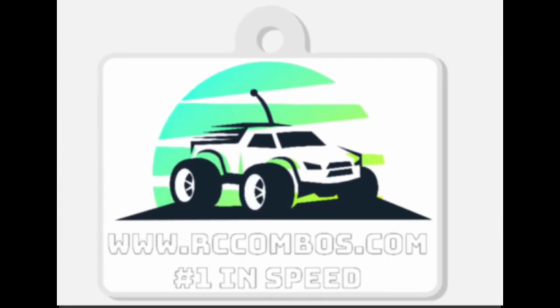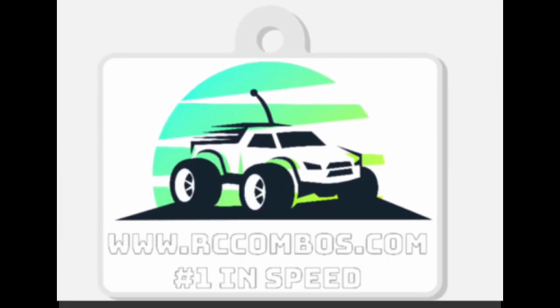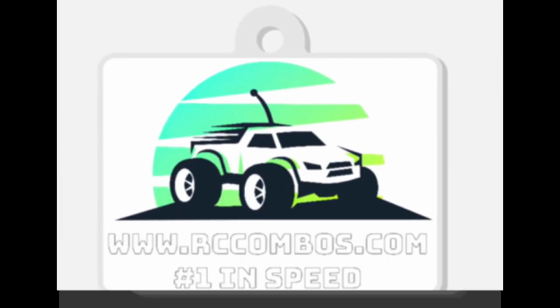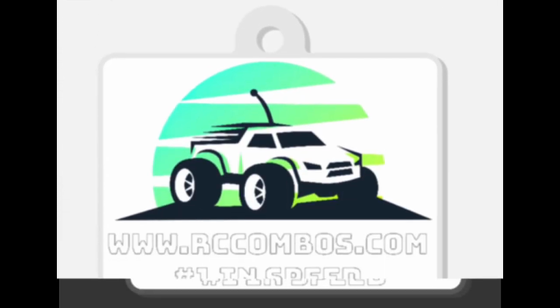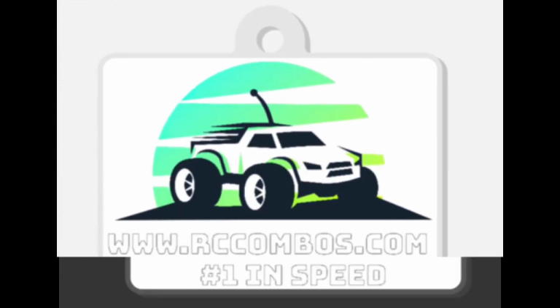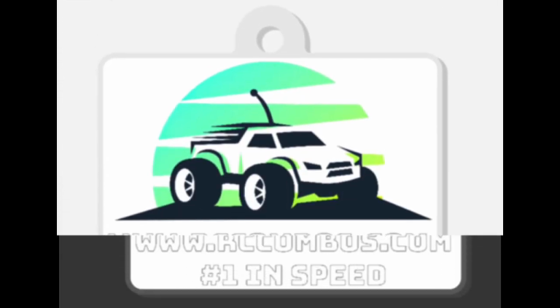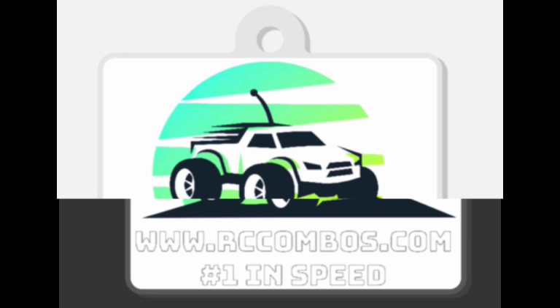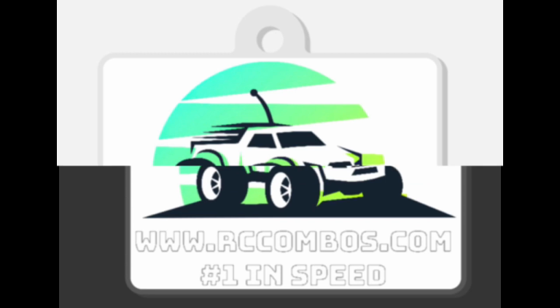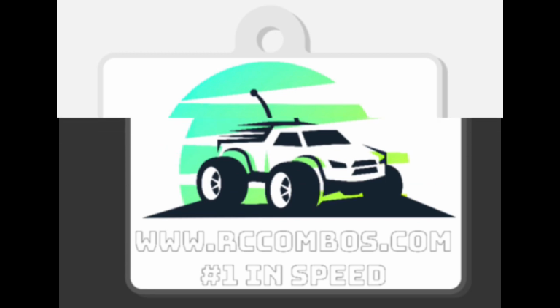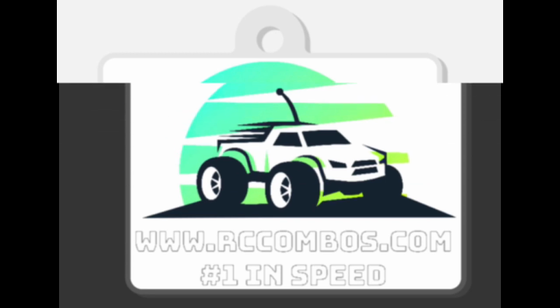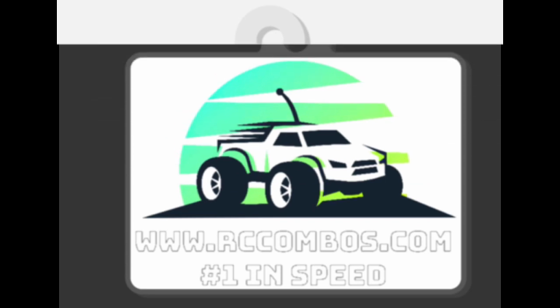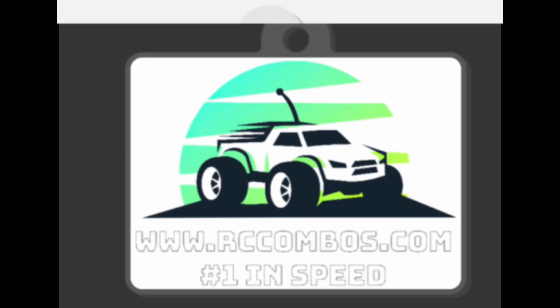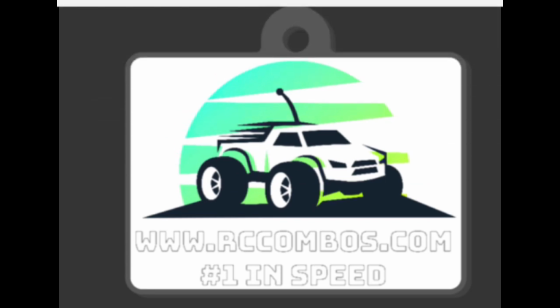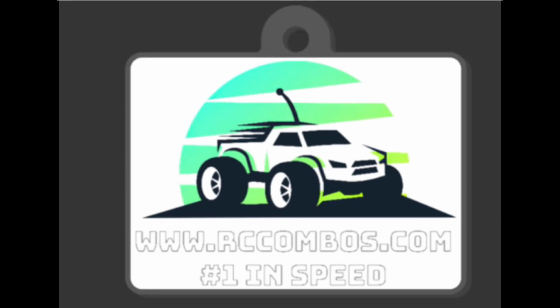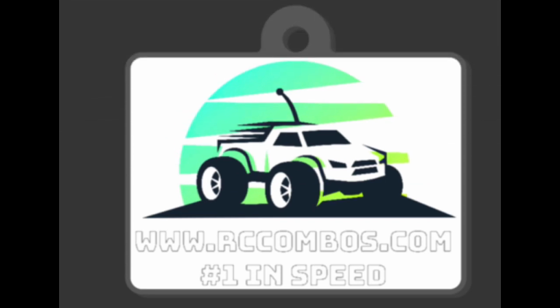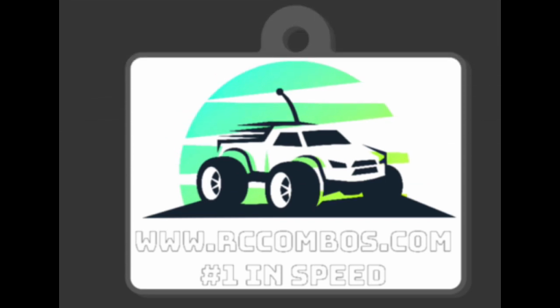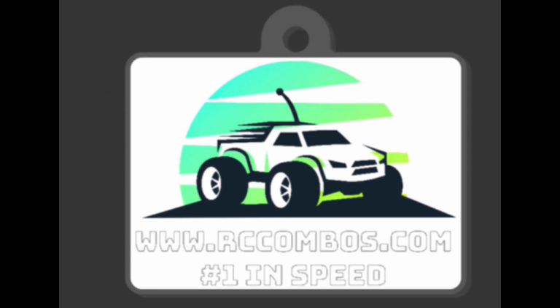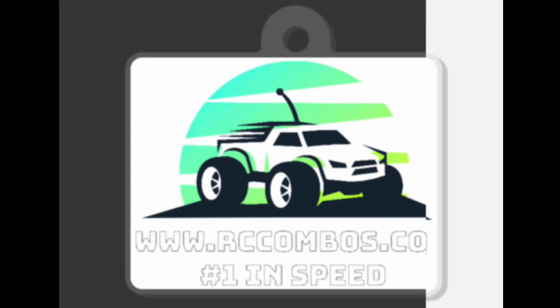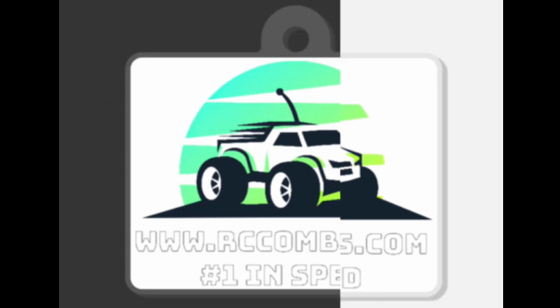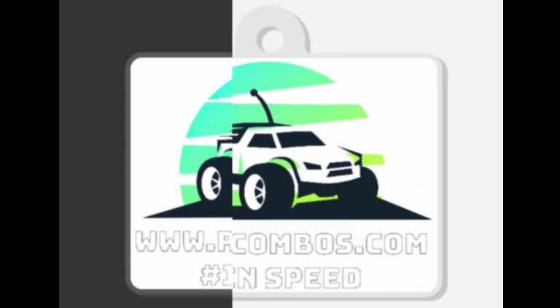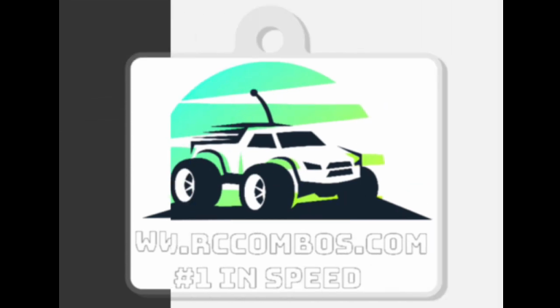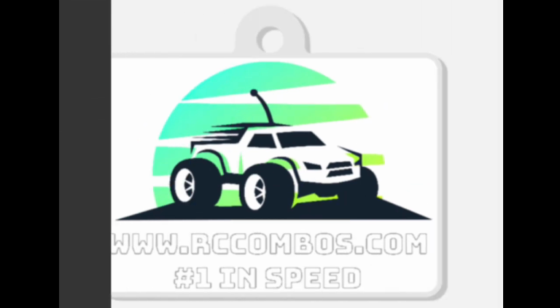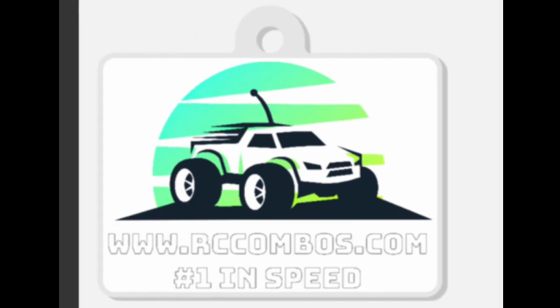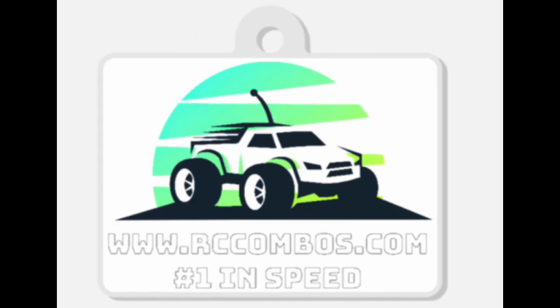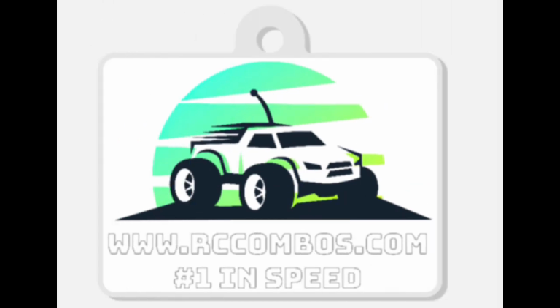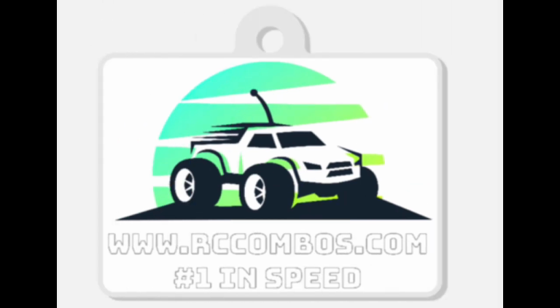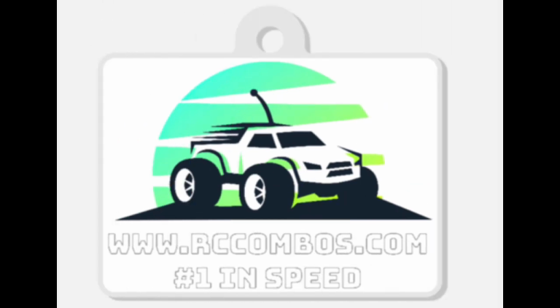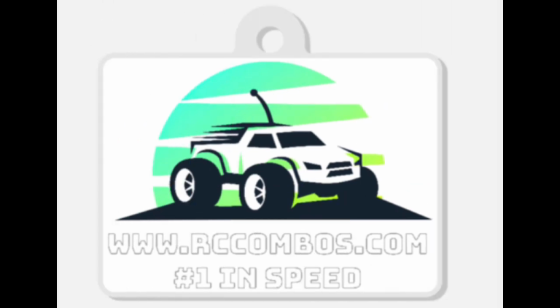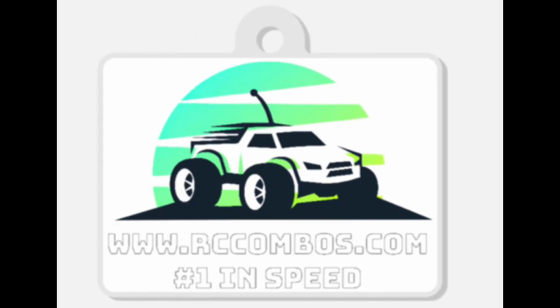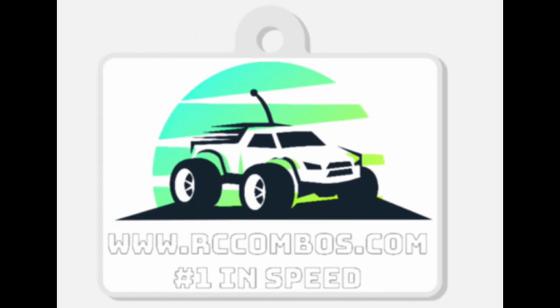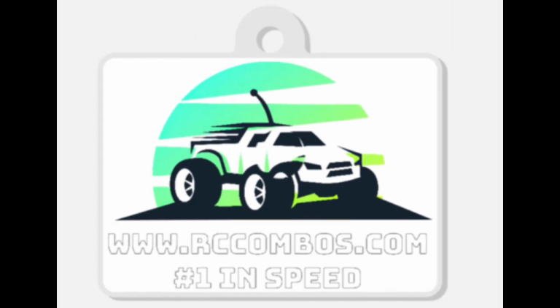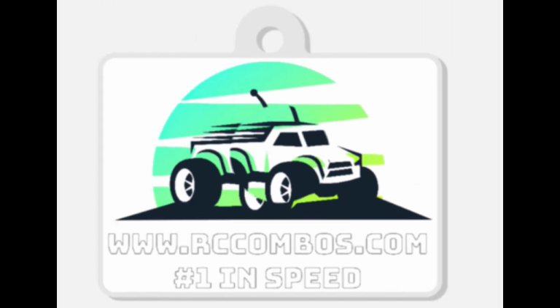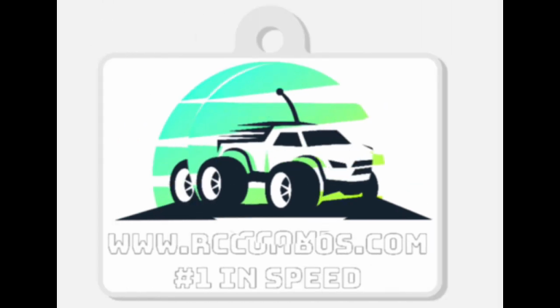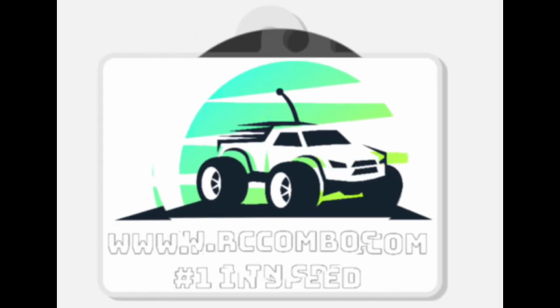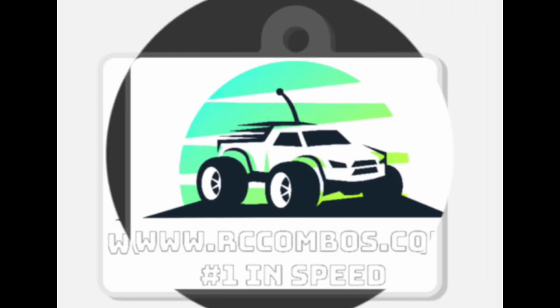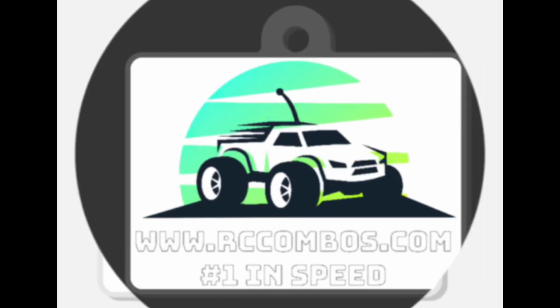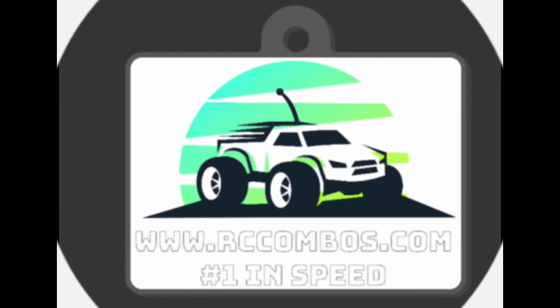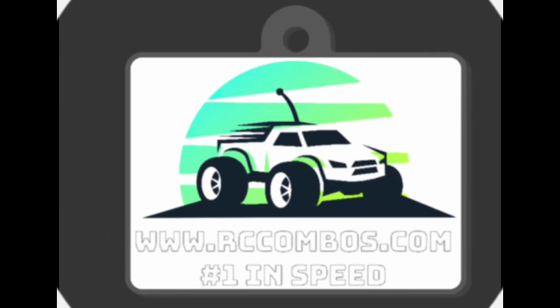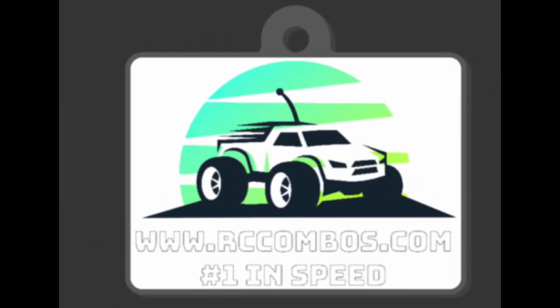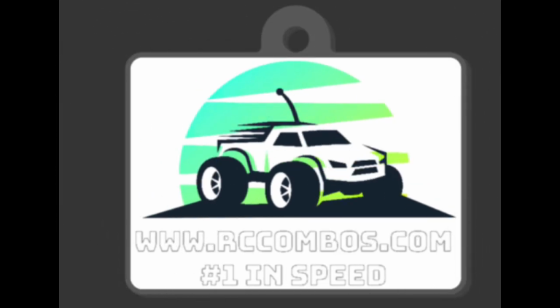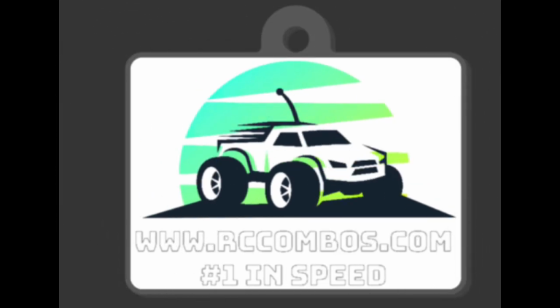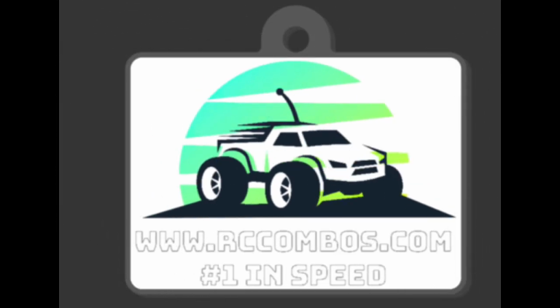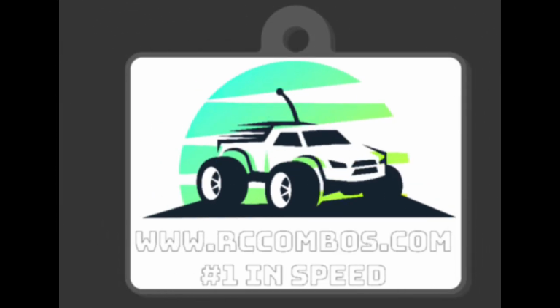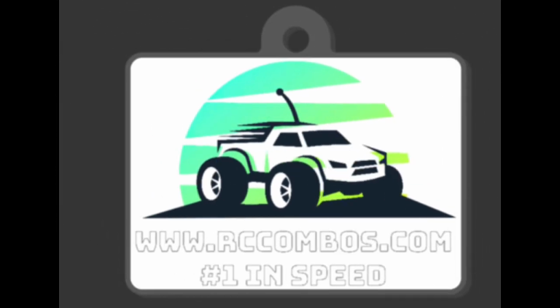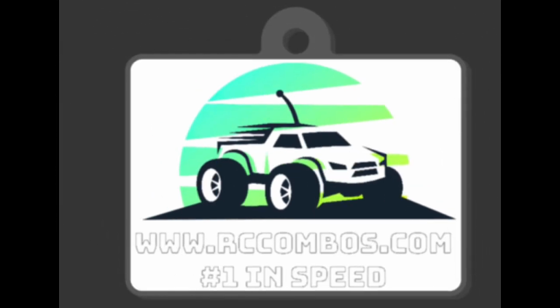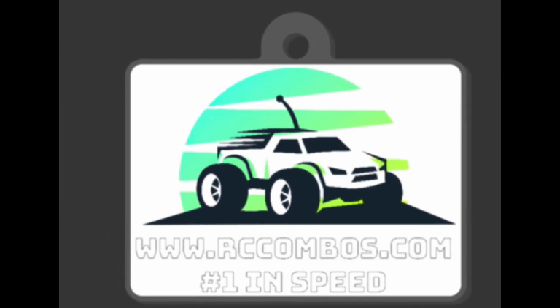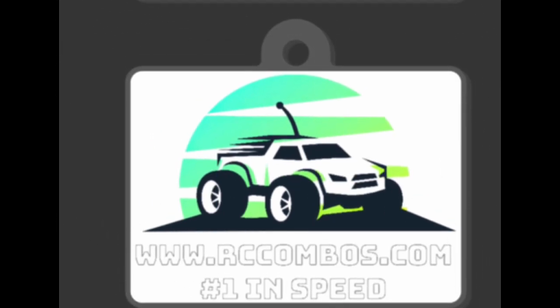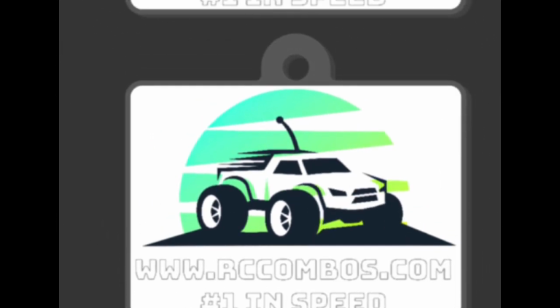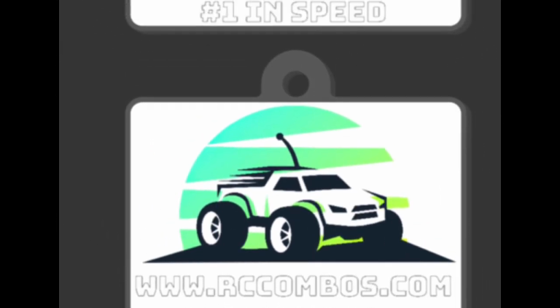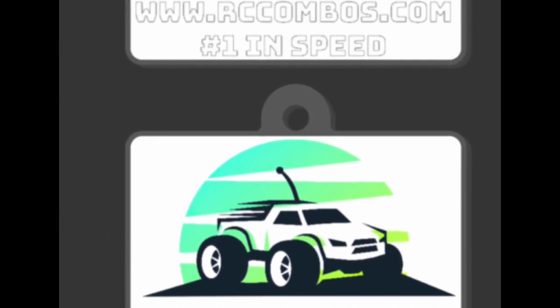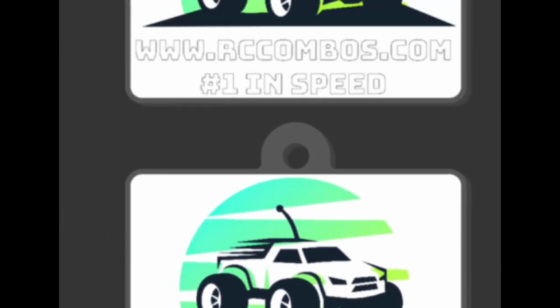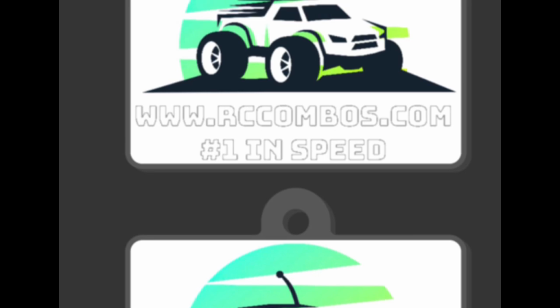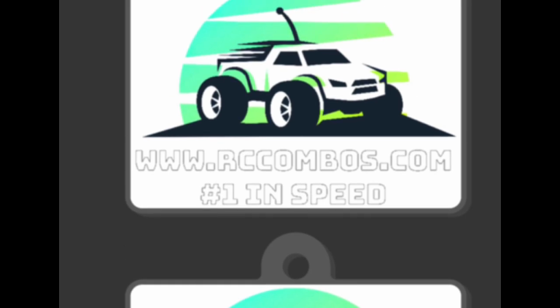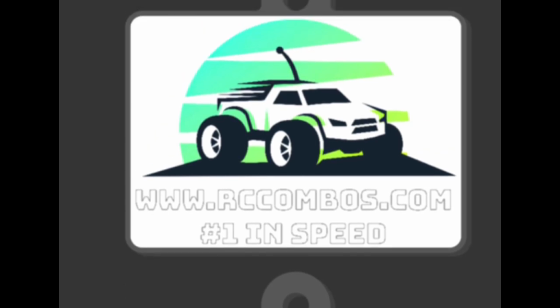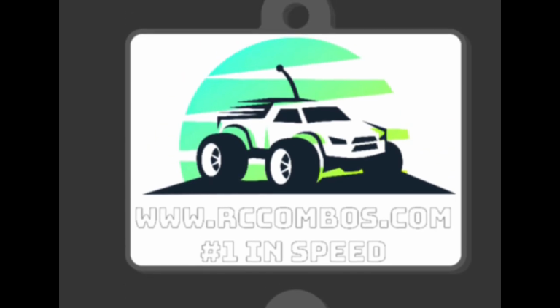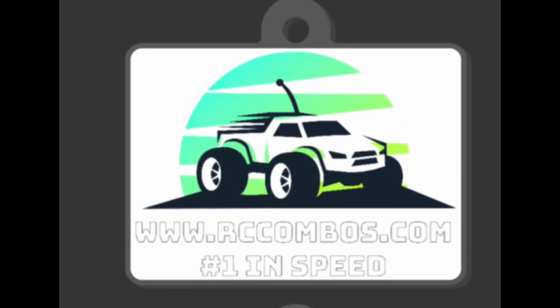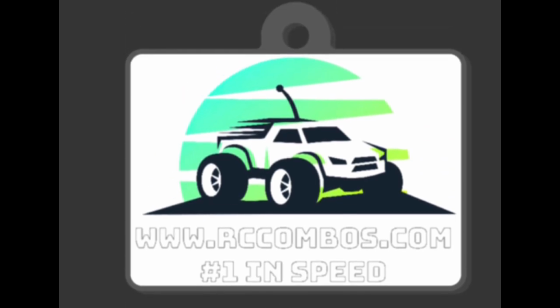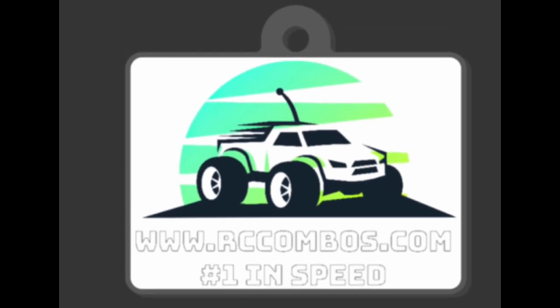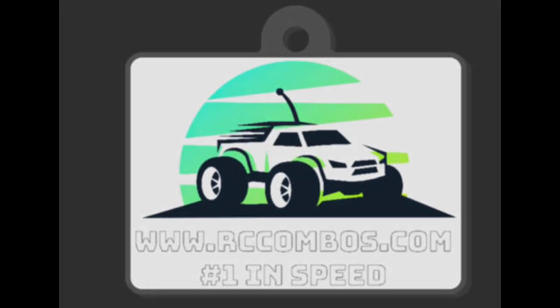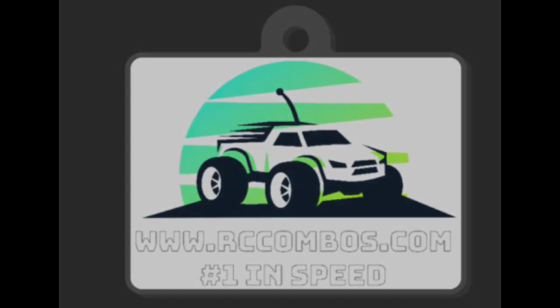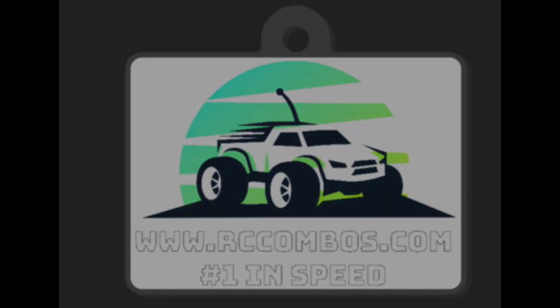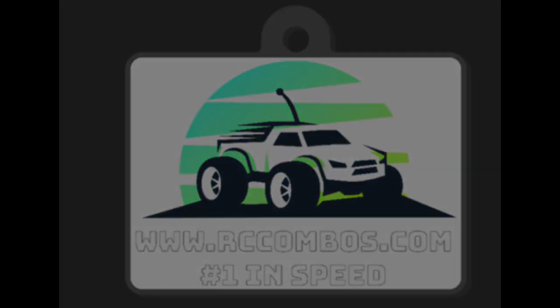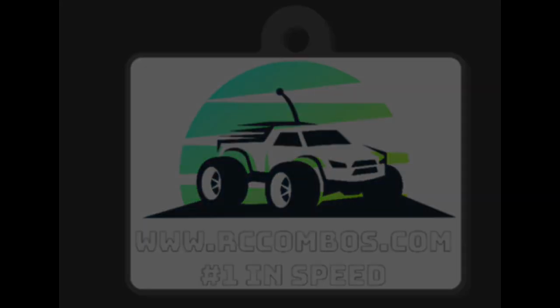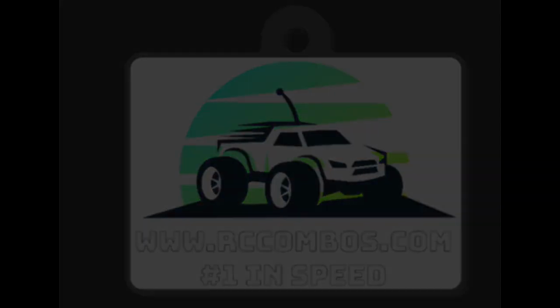Peace out — like, share, and subscribe to RCCombus.com. And on the screen, how do you like them? Let me know down below in the comments. Peace.